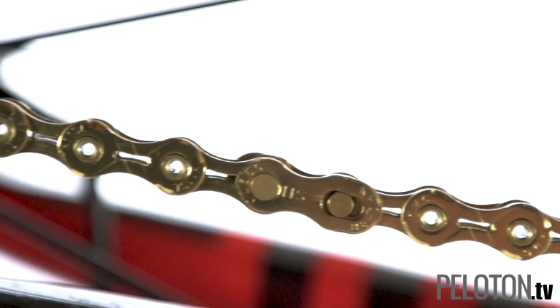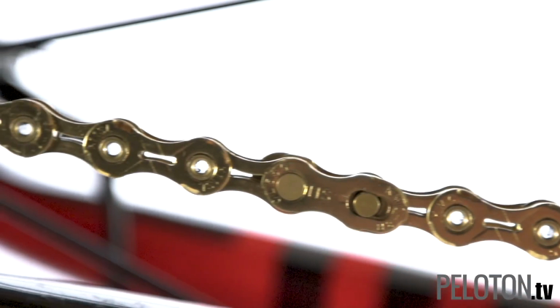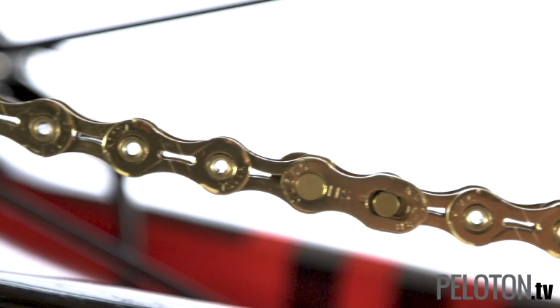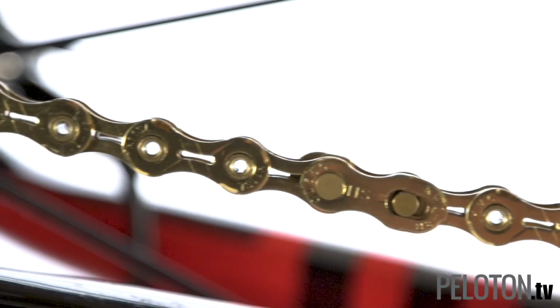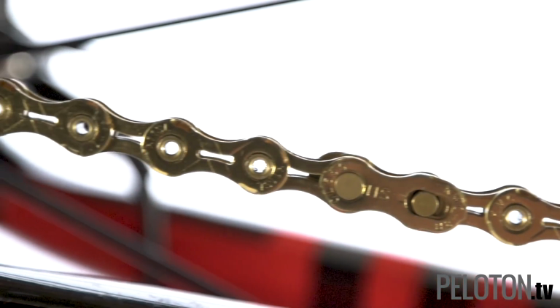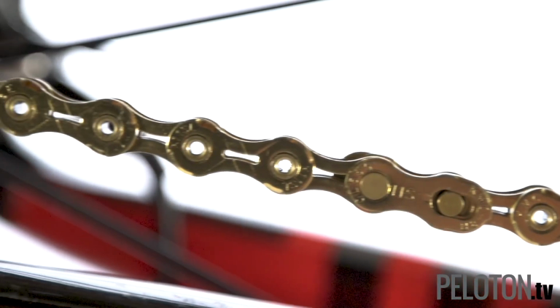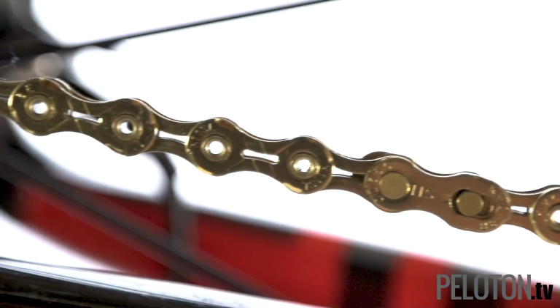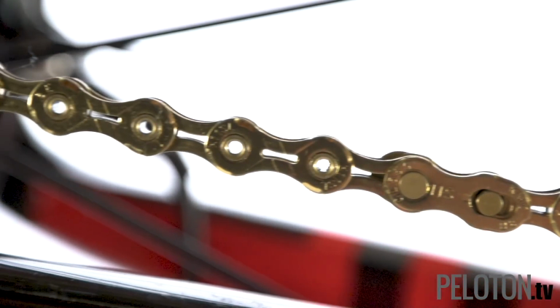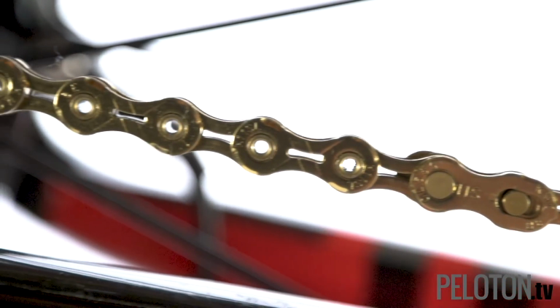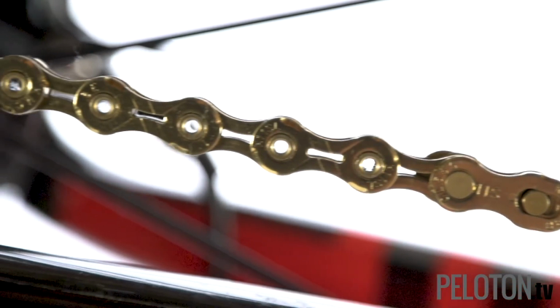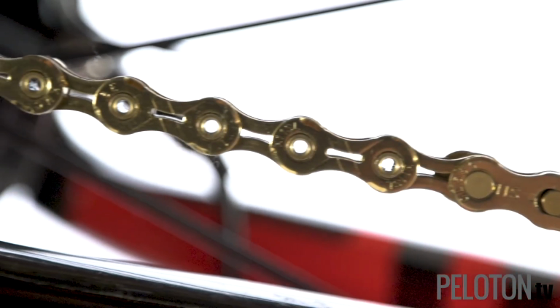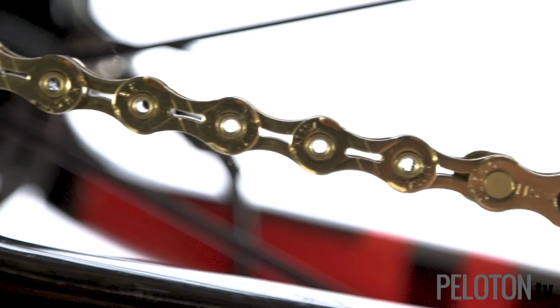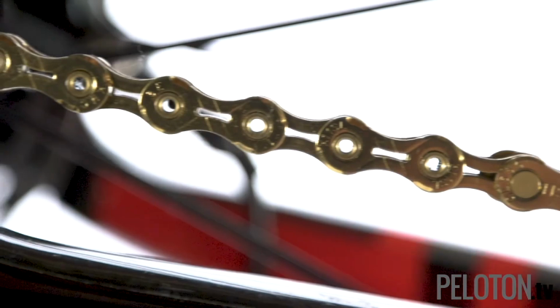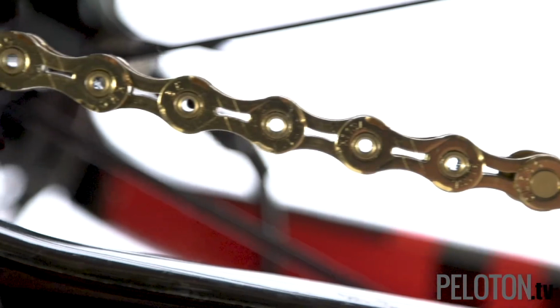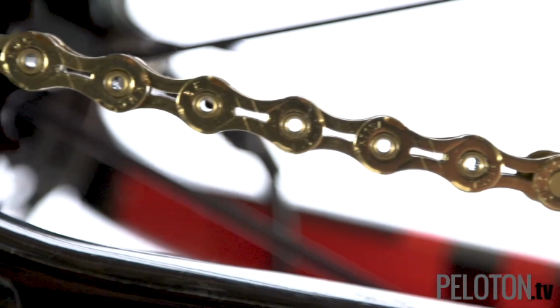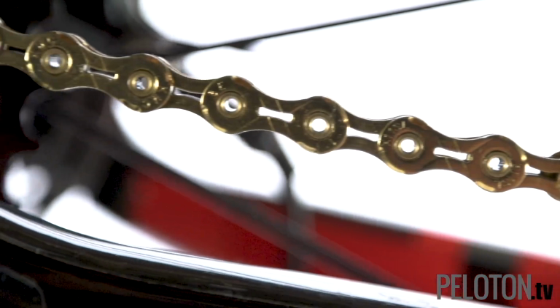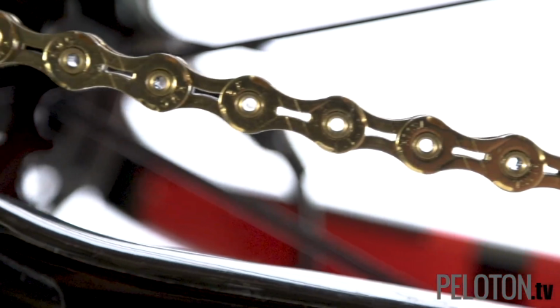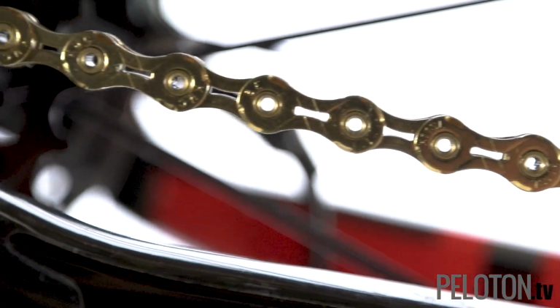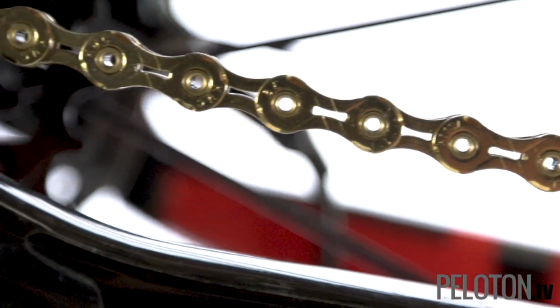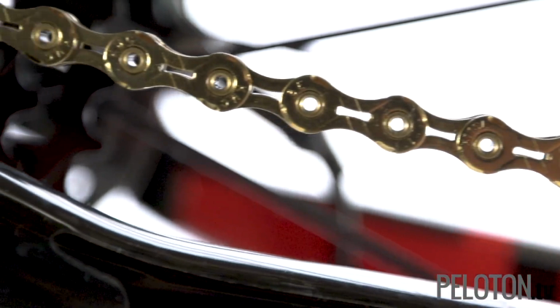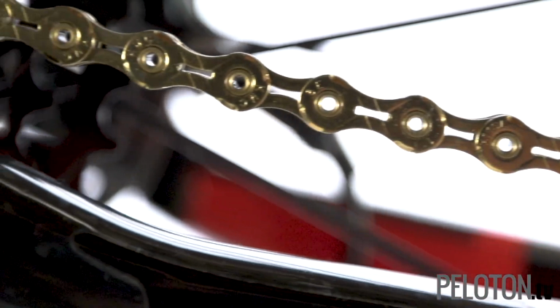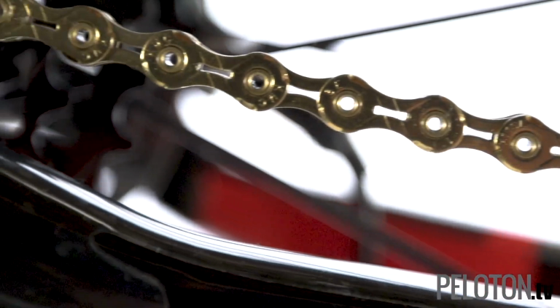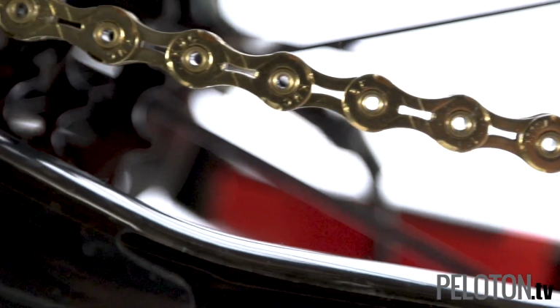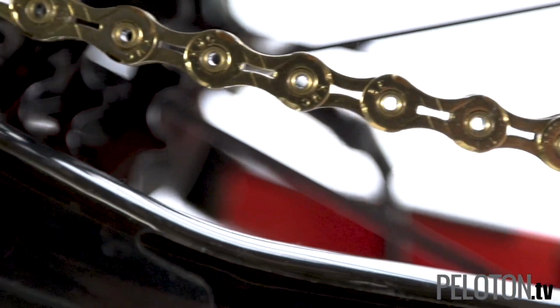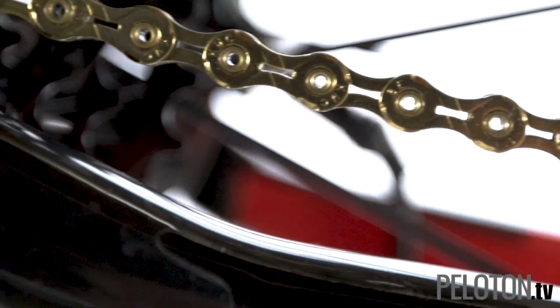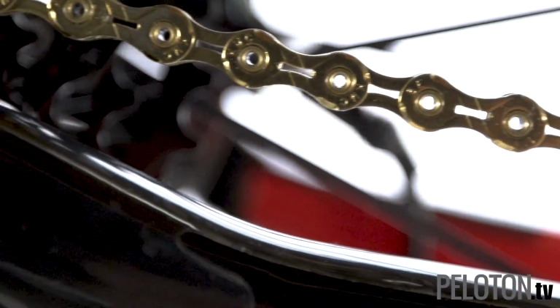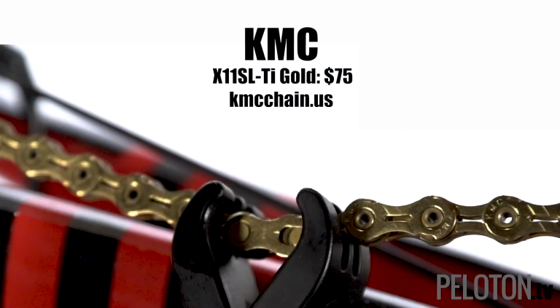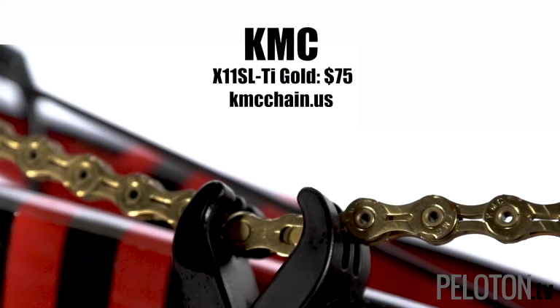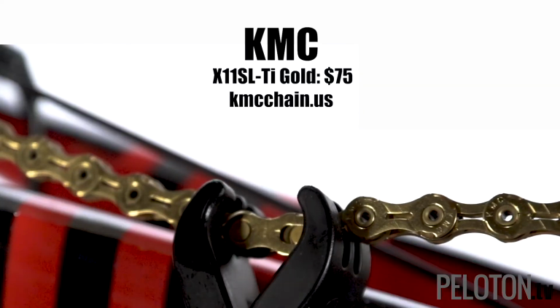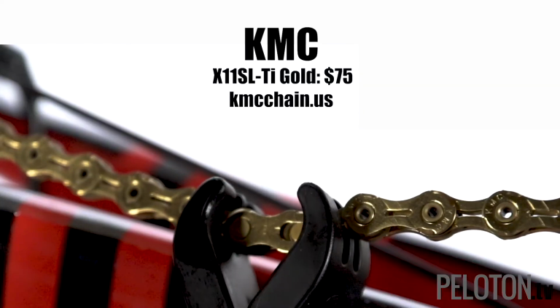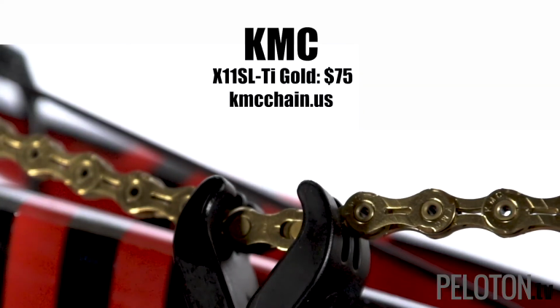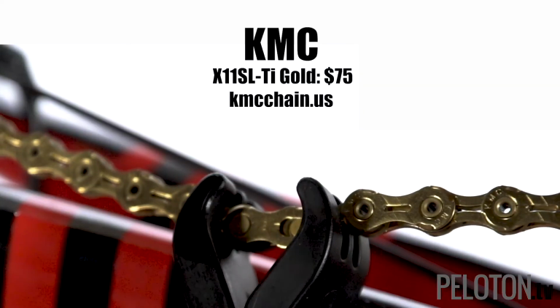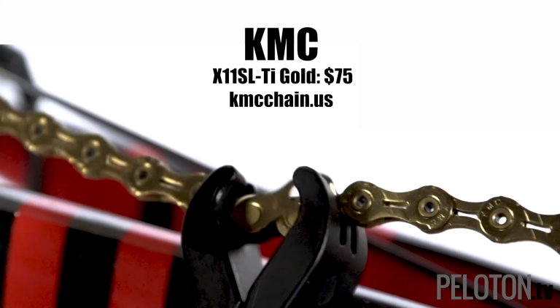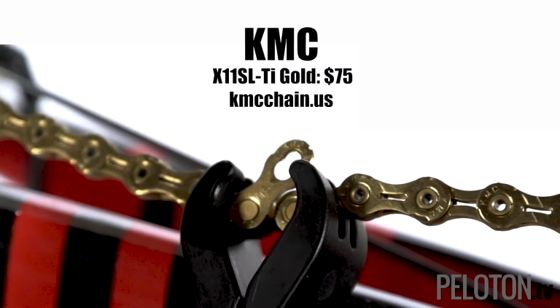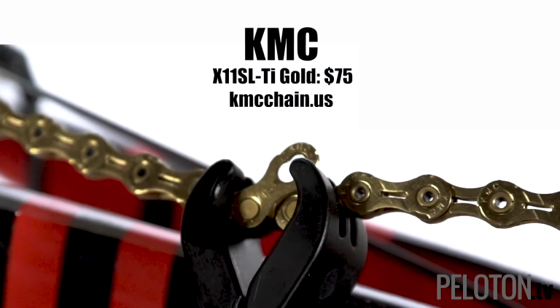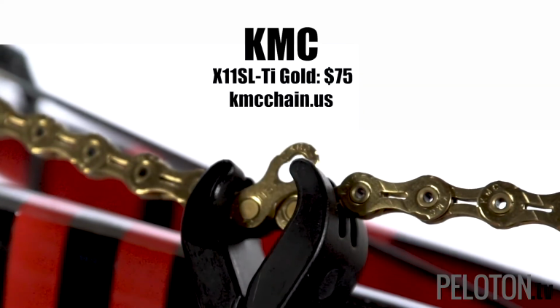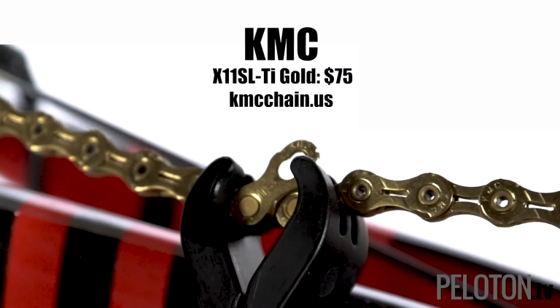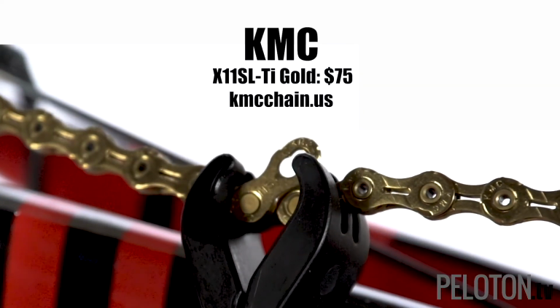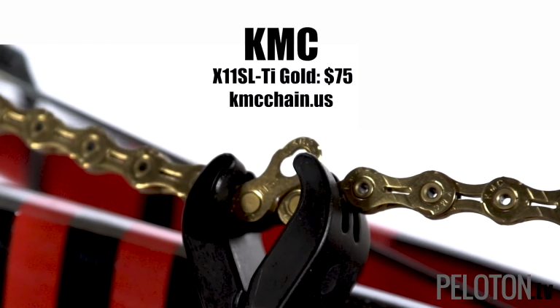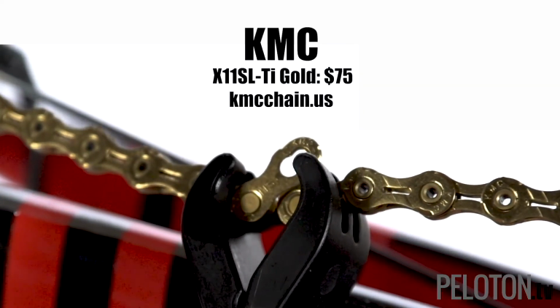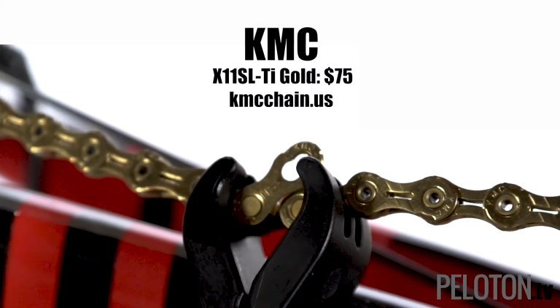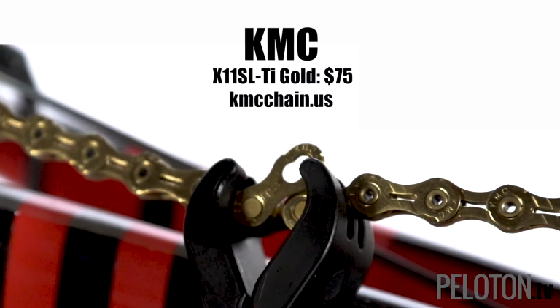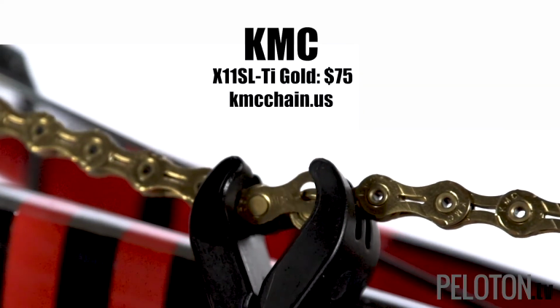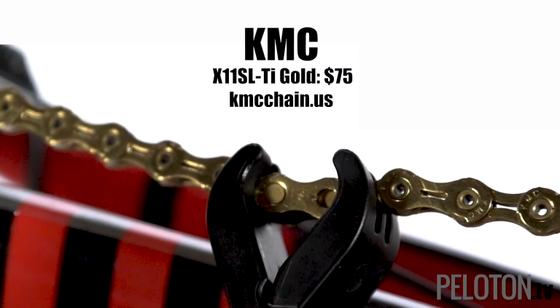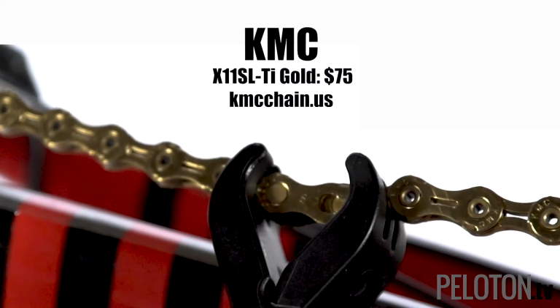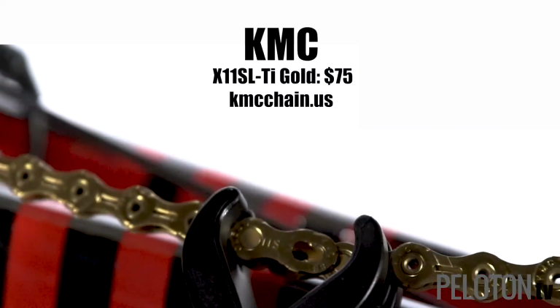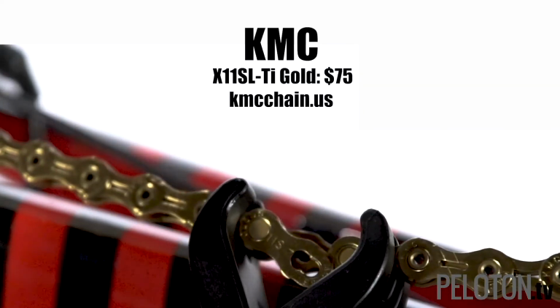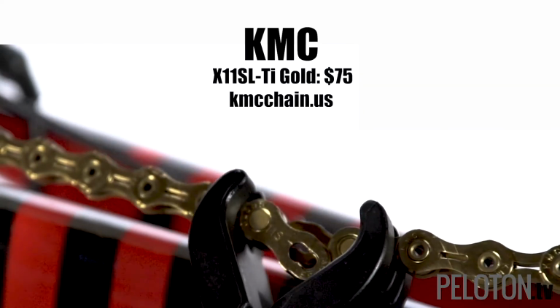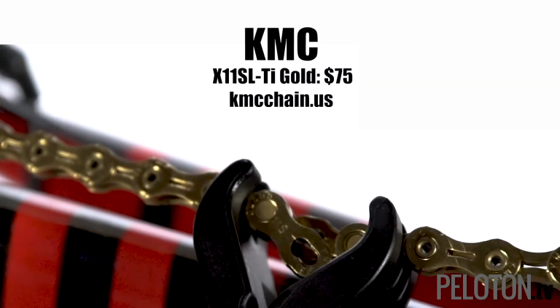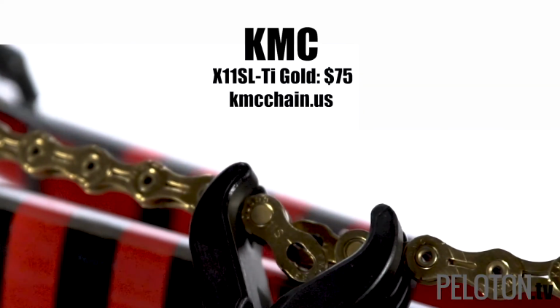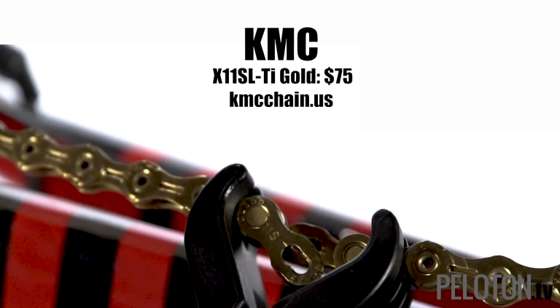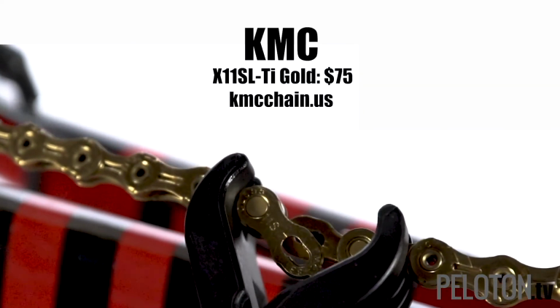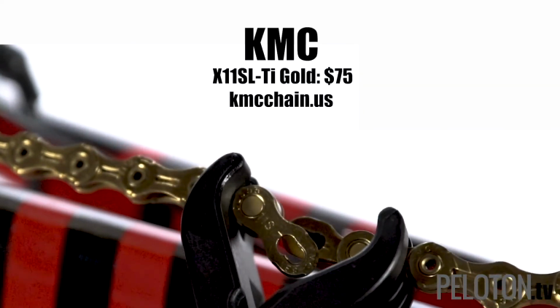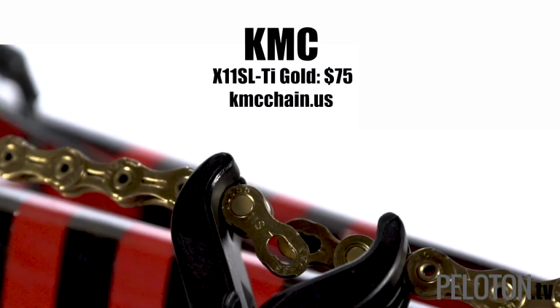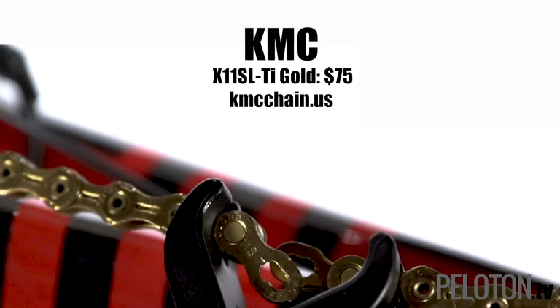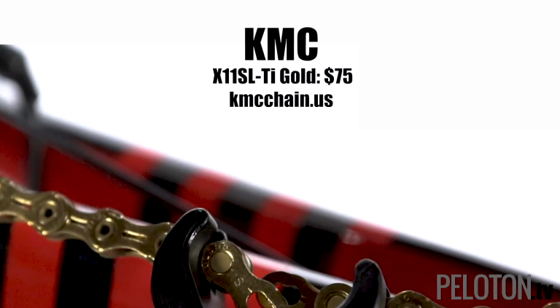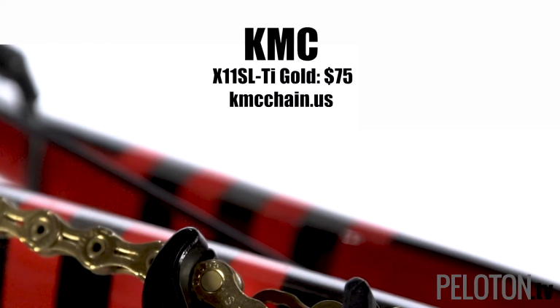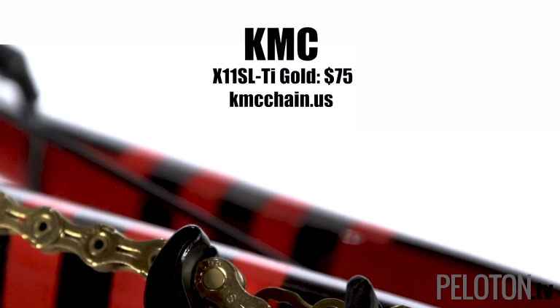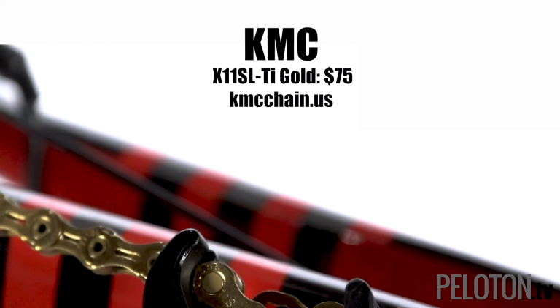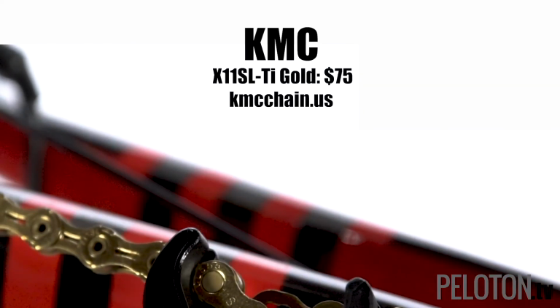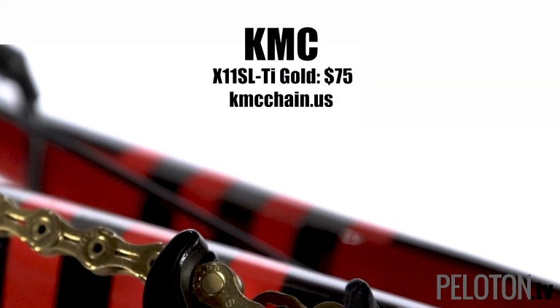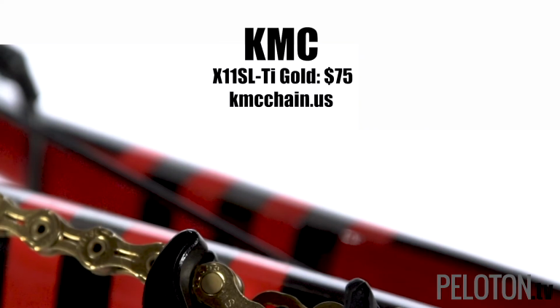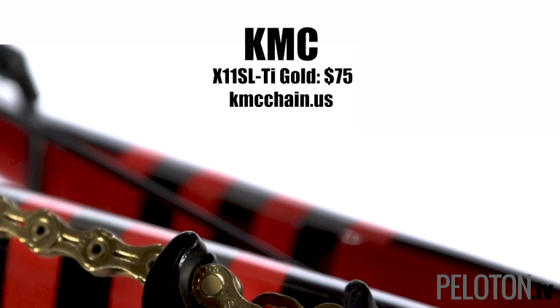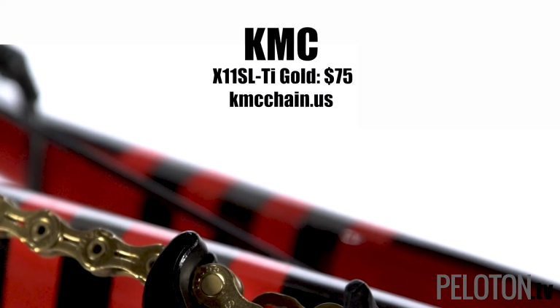Using the KMC Missing Link 11 Quick Link, putting this beautiful chain on your bike is a piece of cake. And with the cool KMC Missing Link lever, popping it off is just as easy.